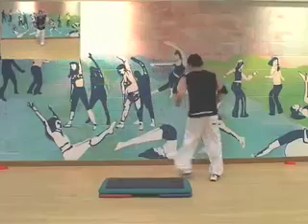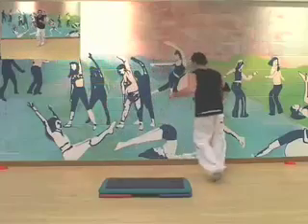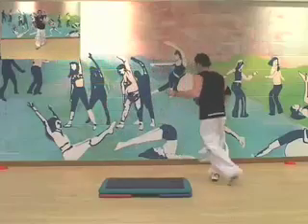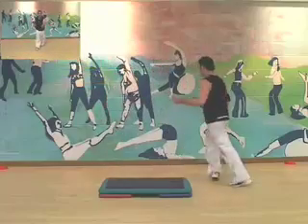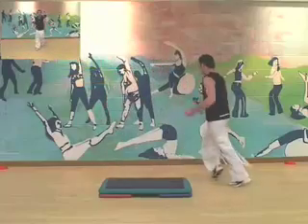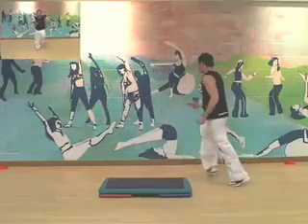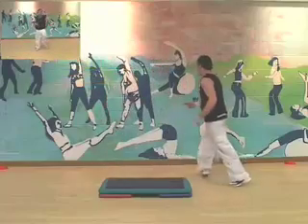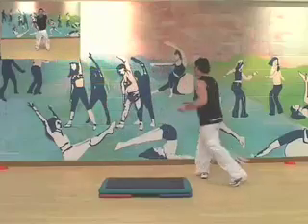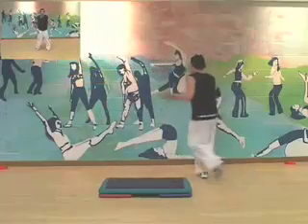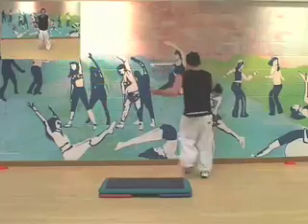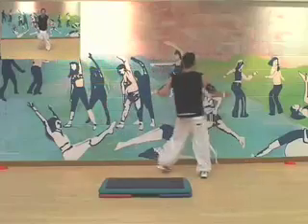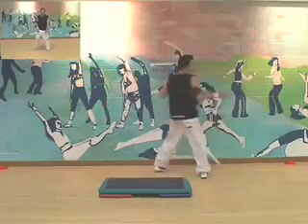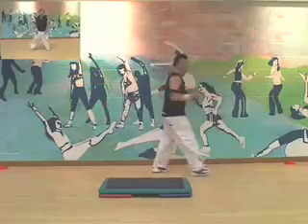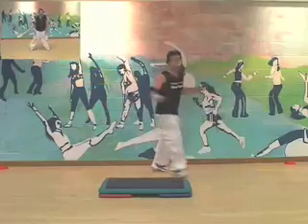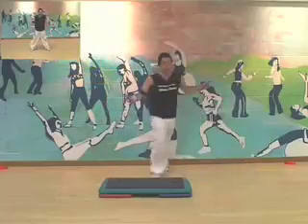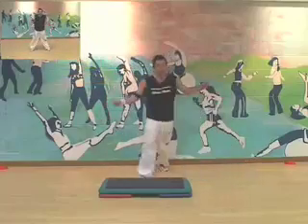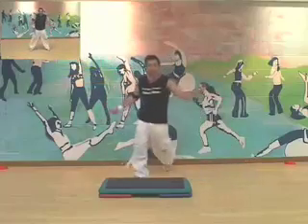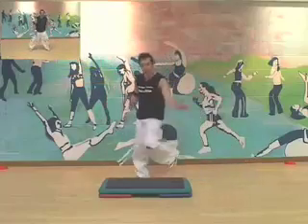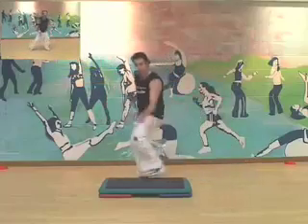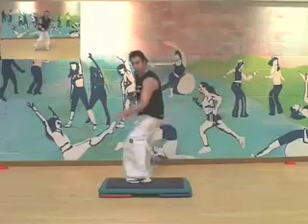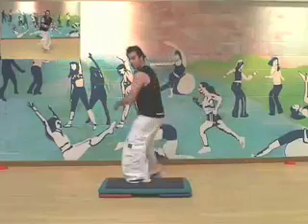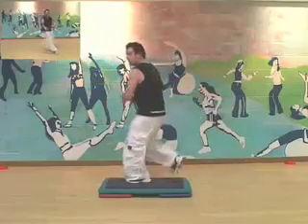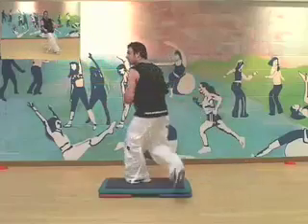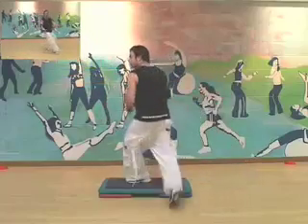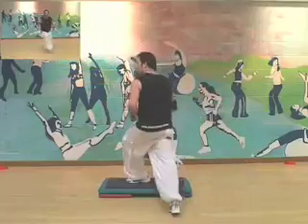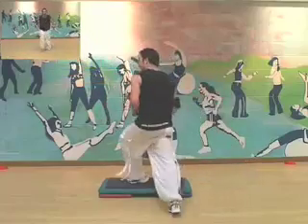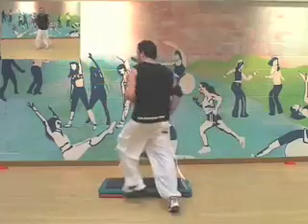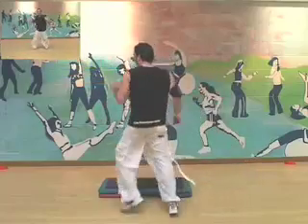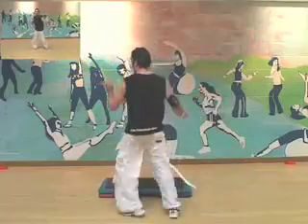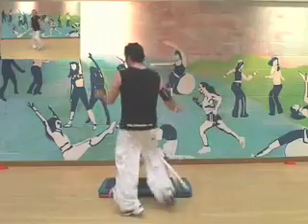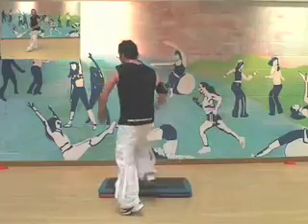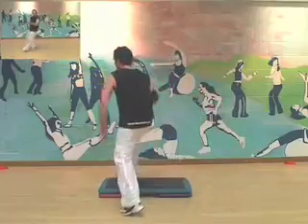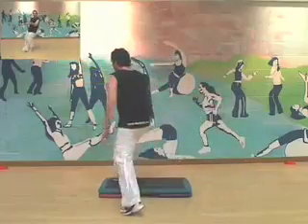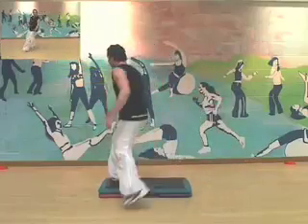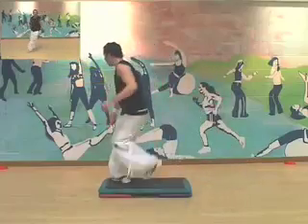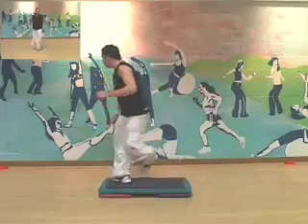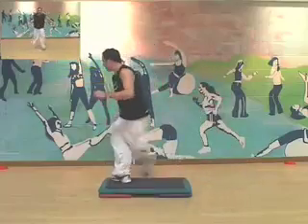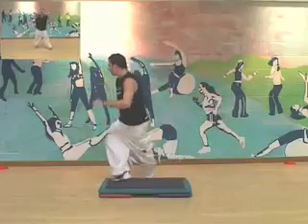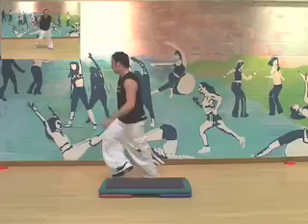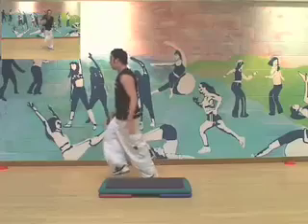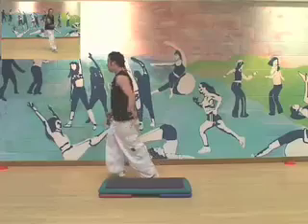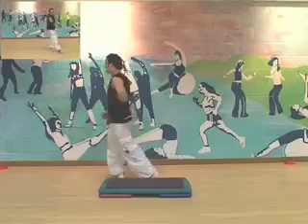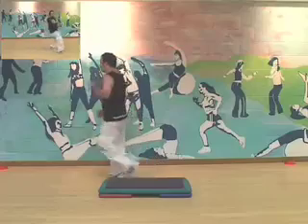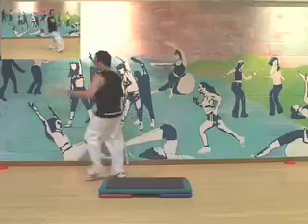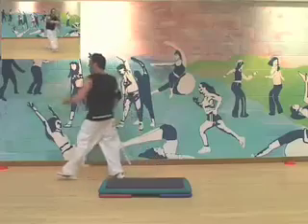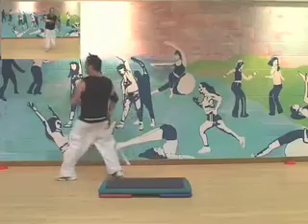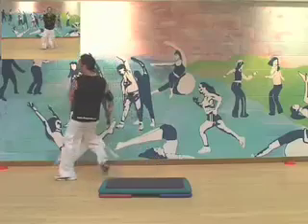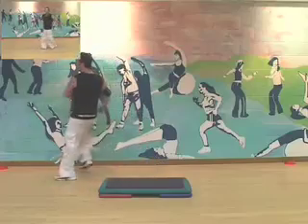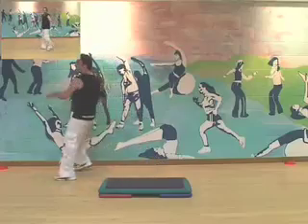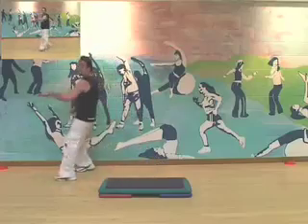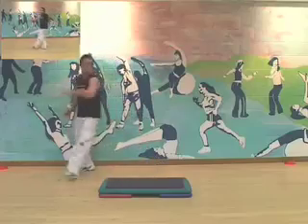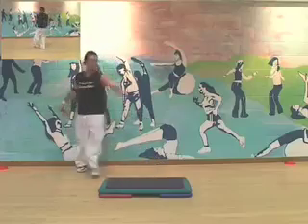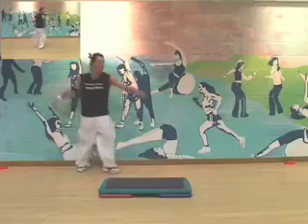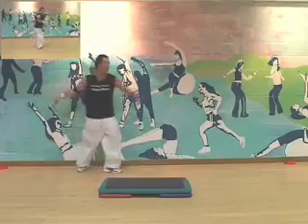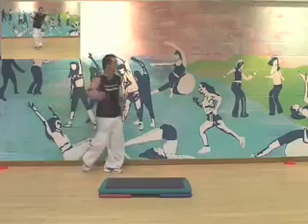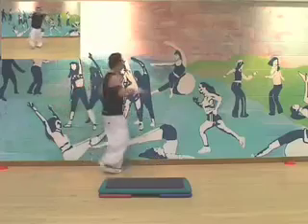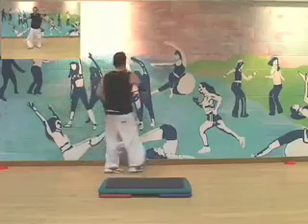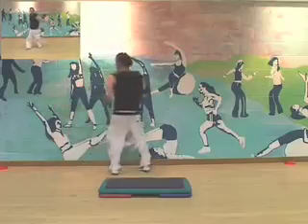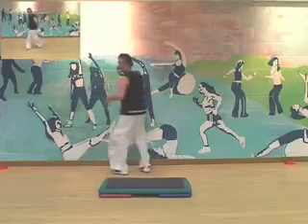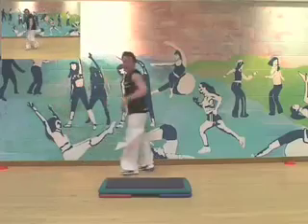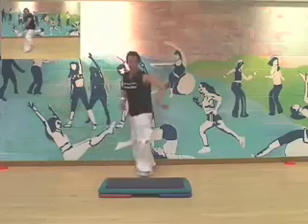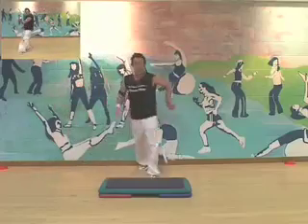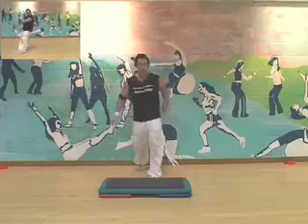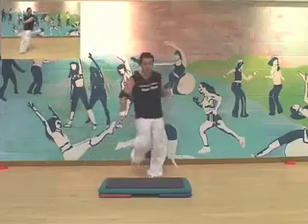Dance. Stomp over. Stomp back. 1 mambo, 1 turn left leg. Step behind pull. Change. Go.